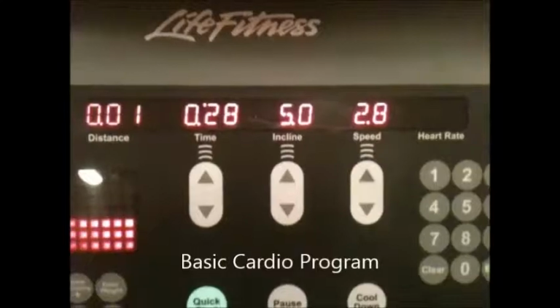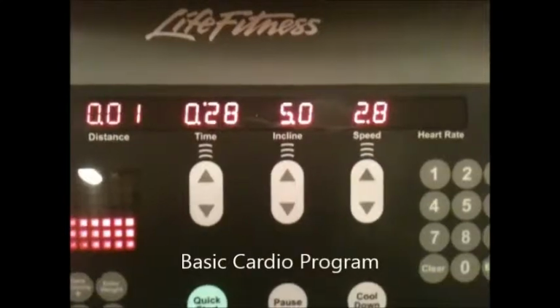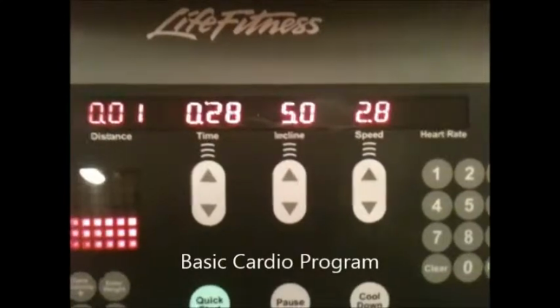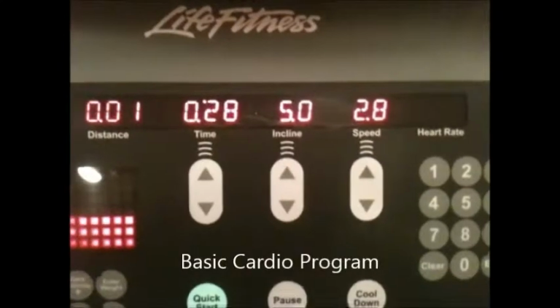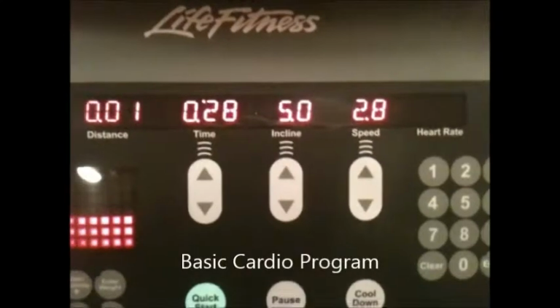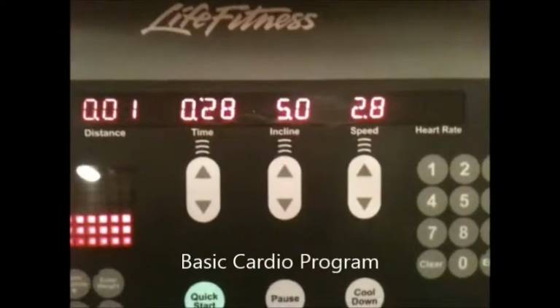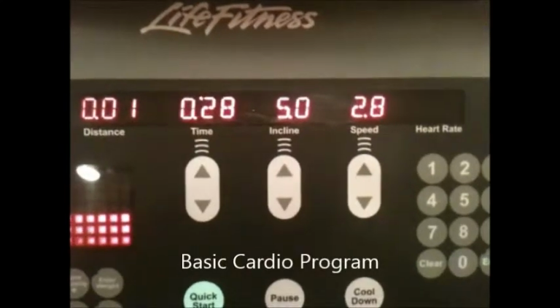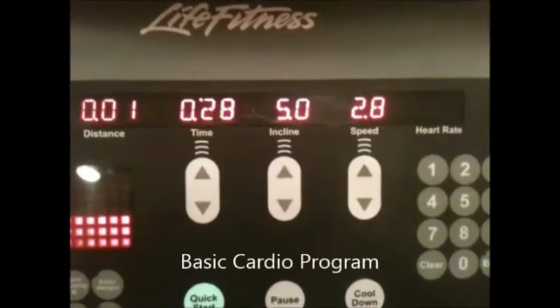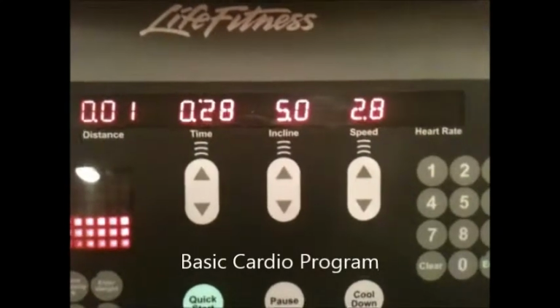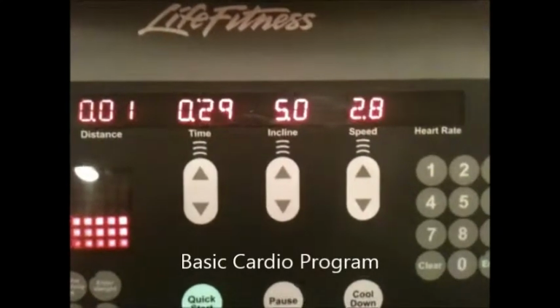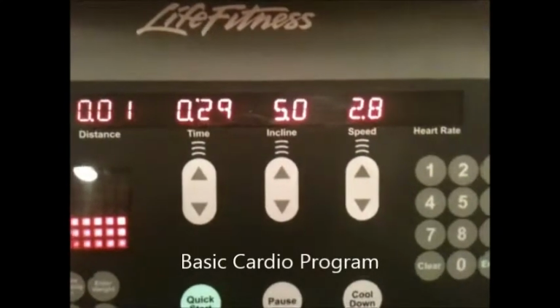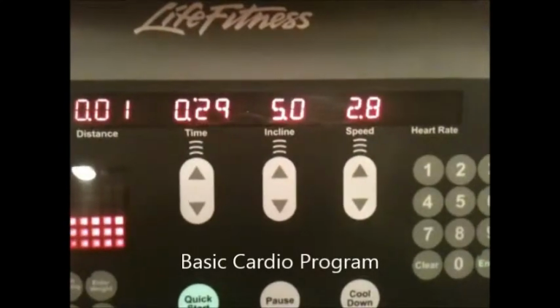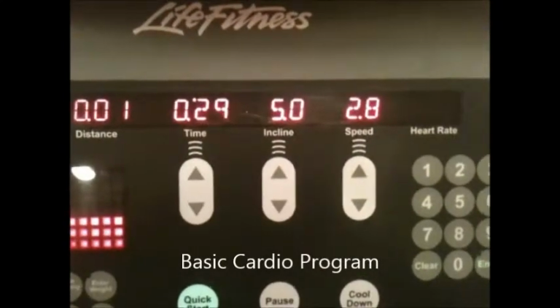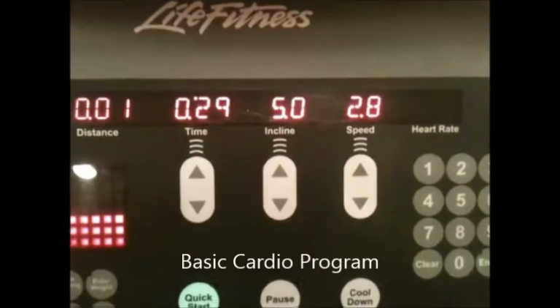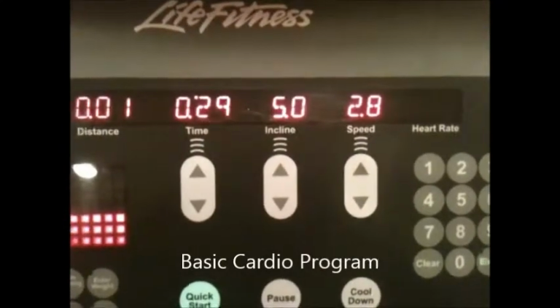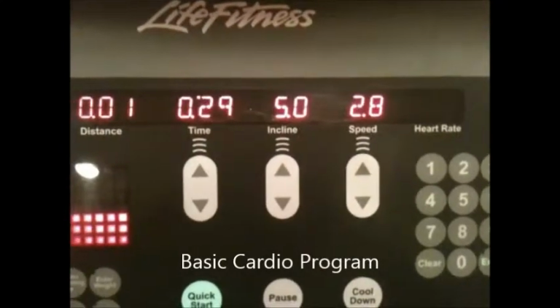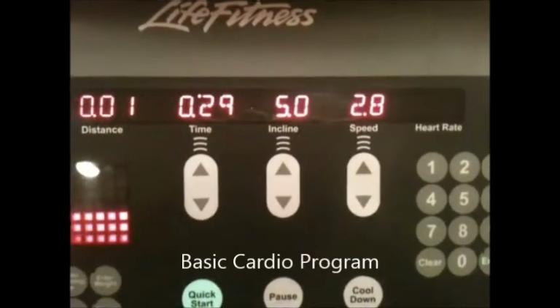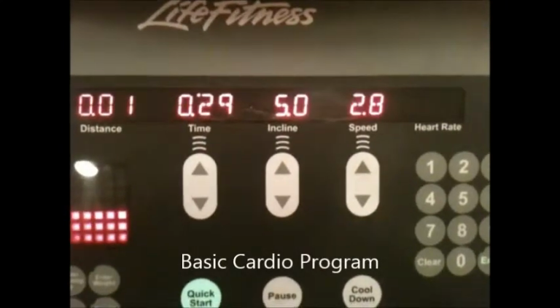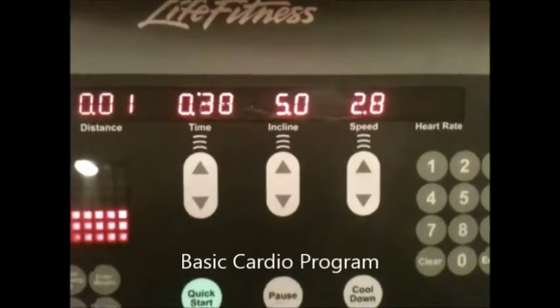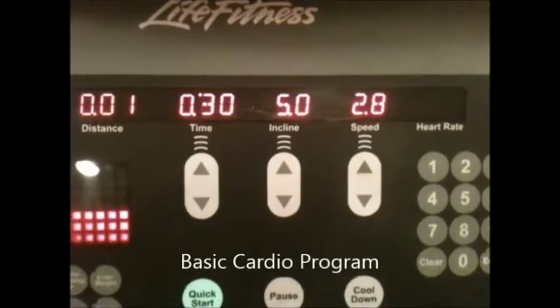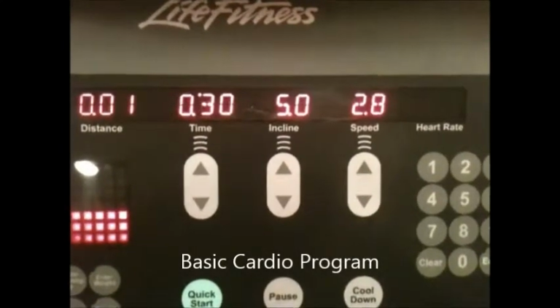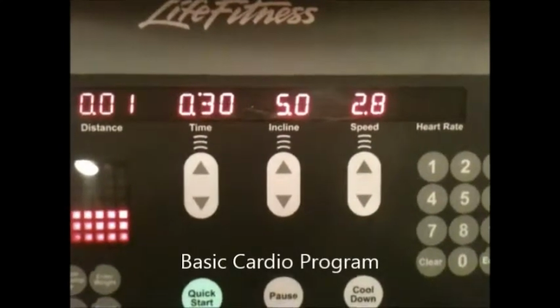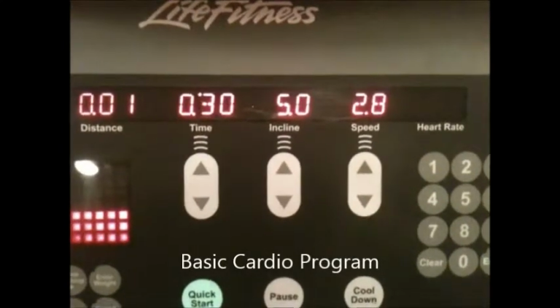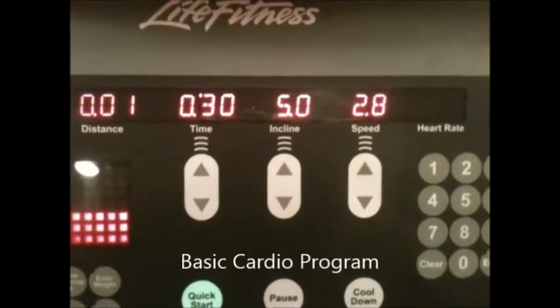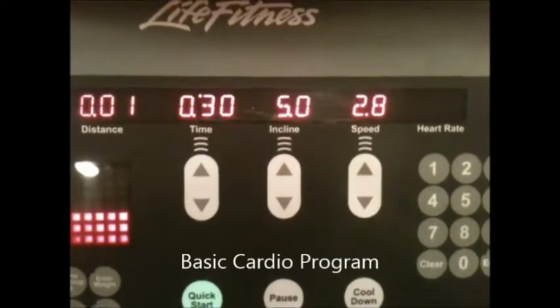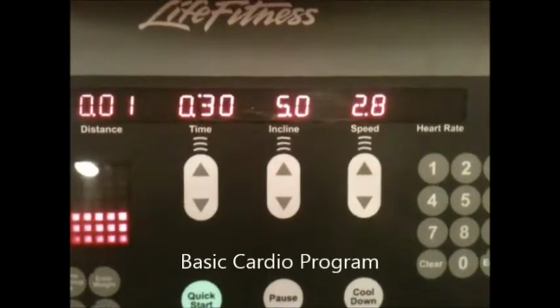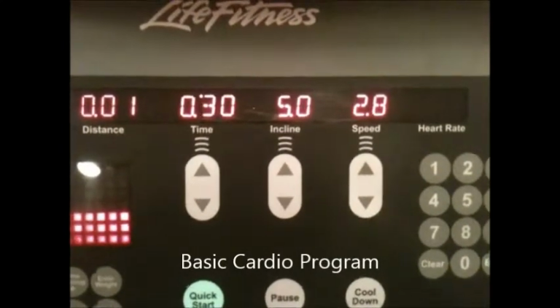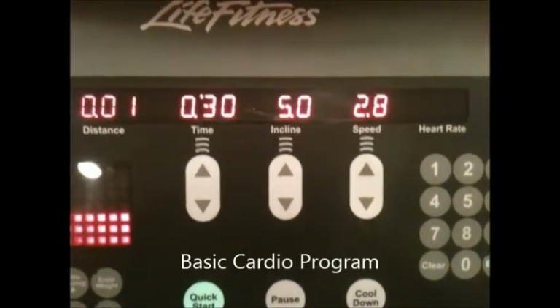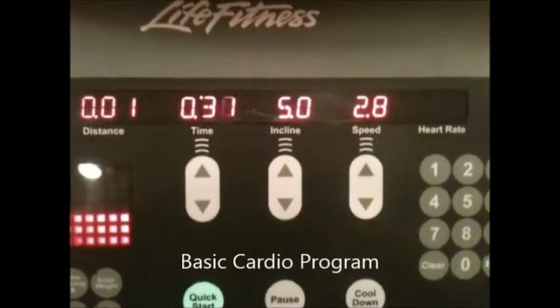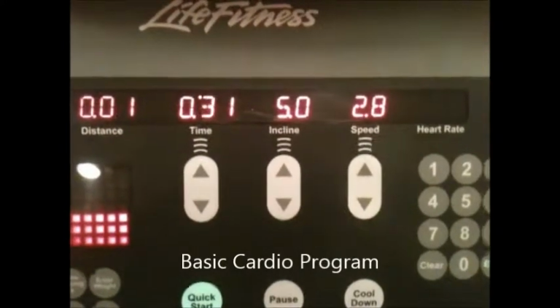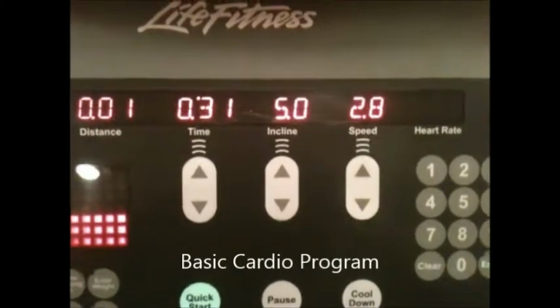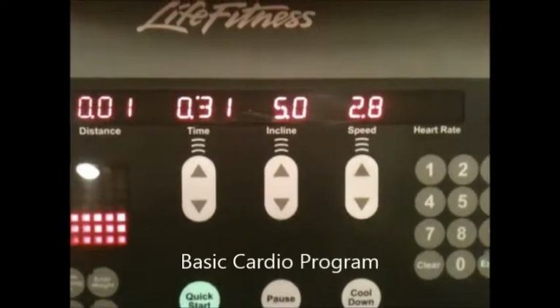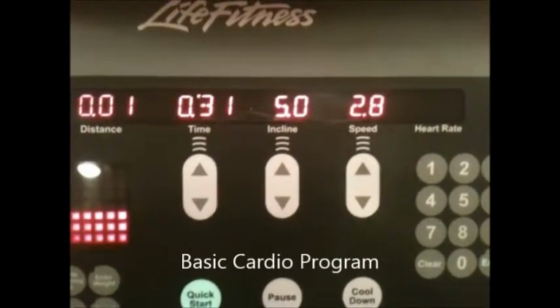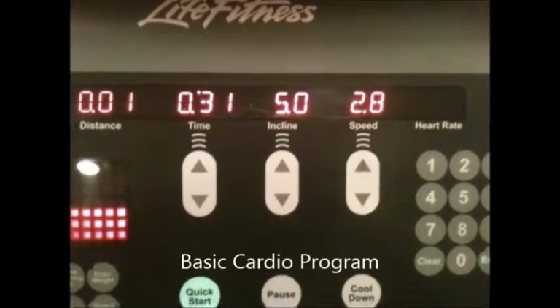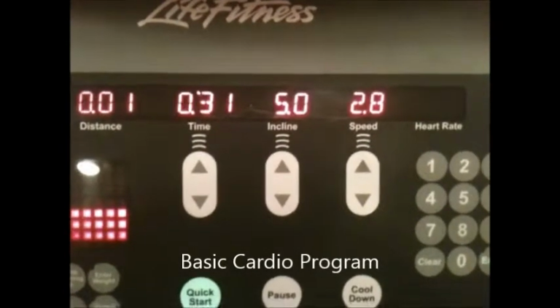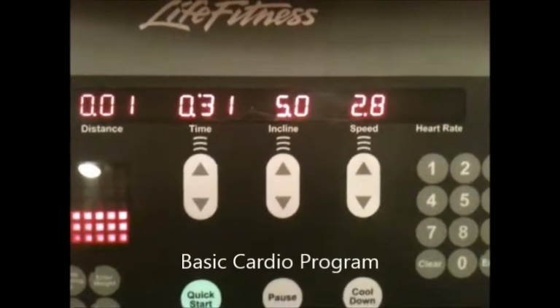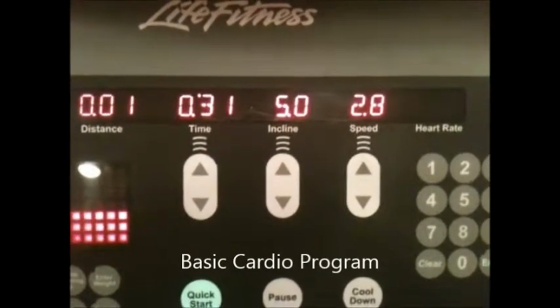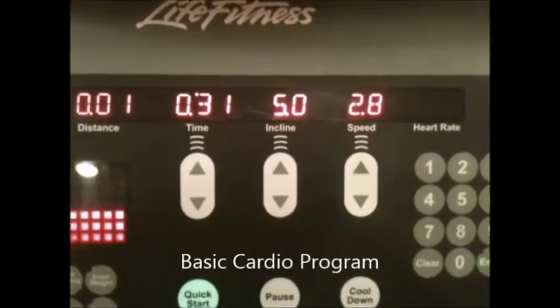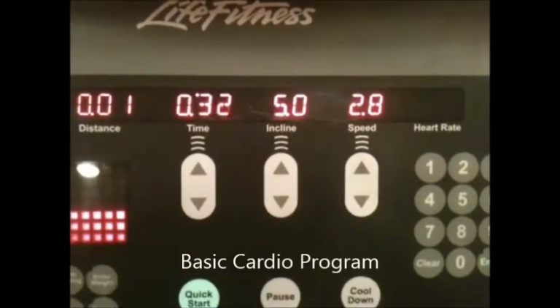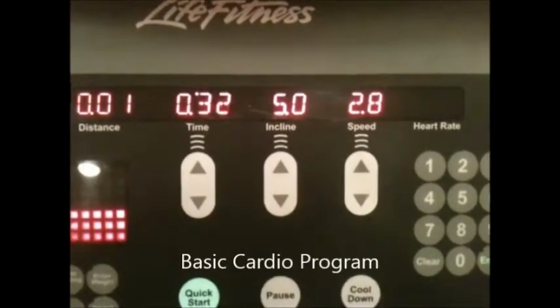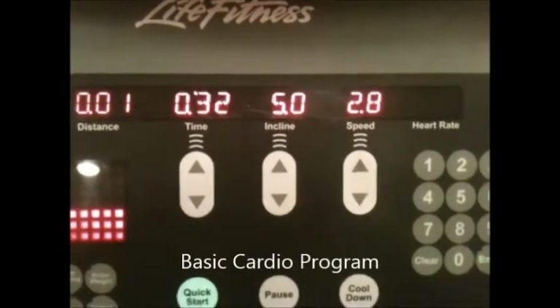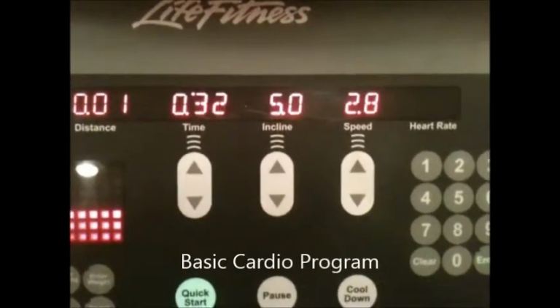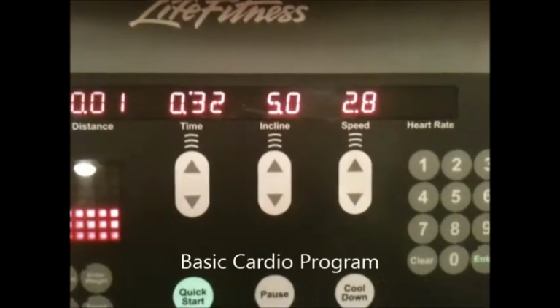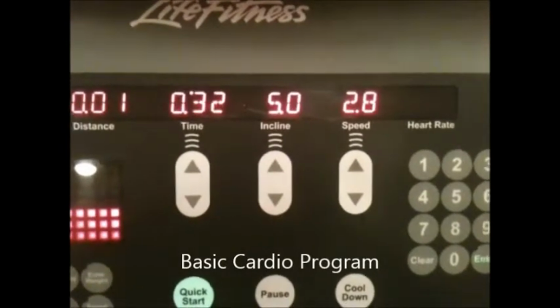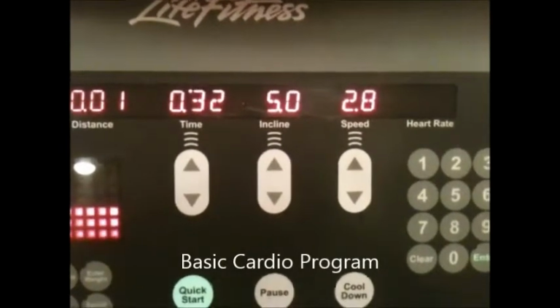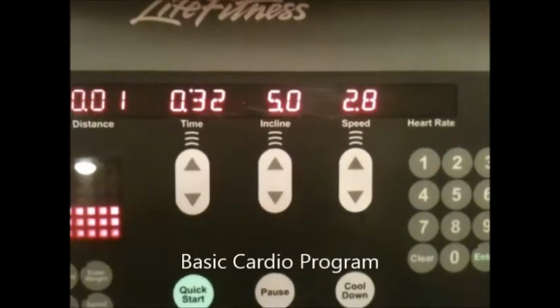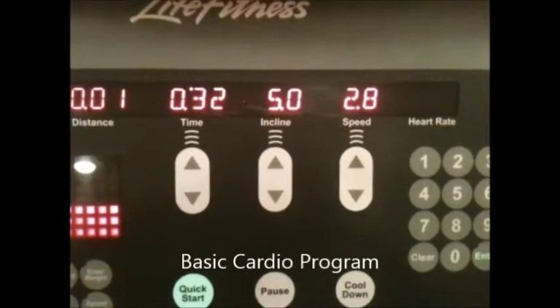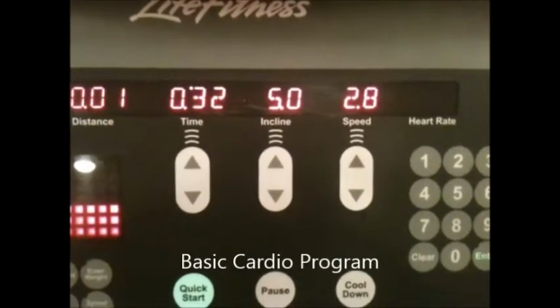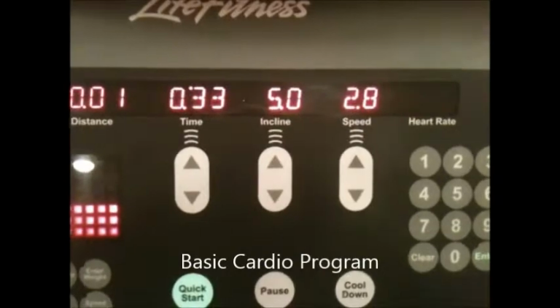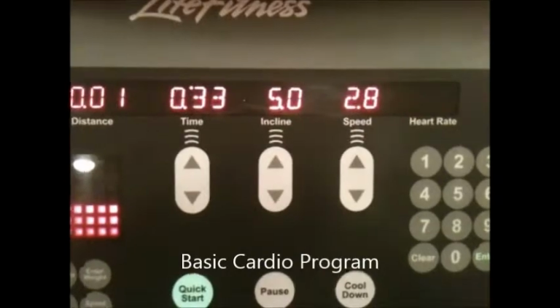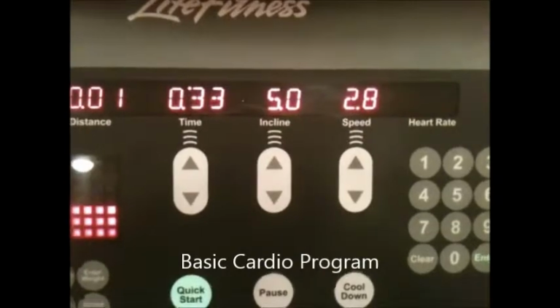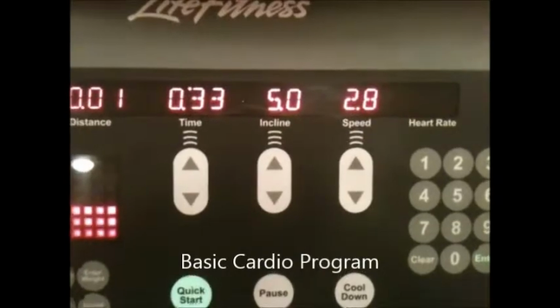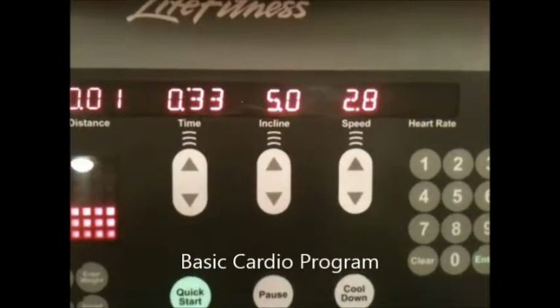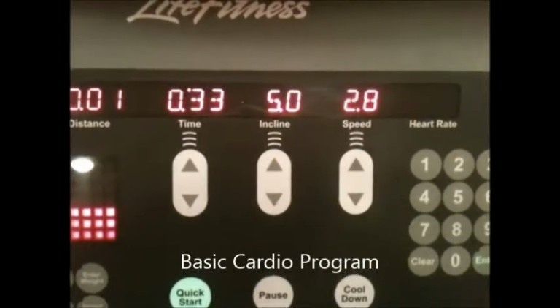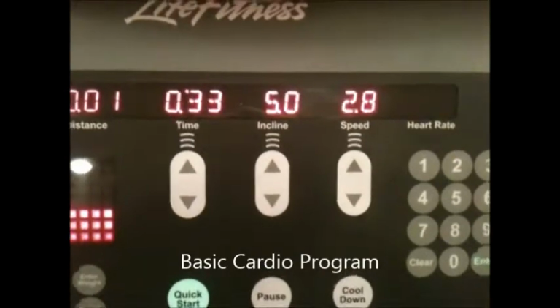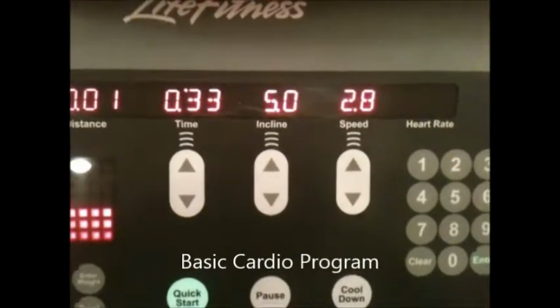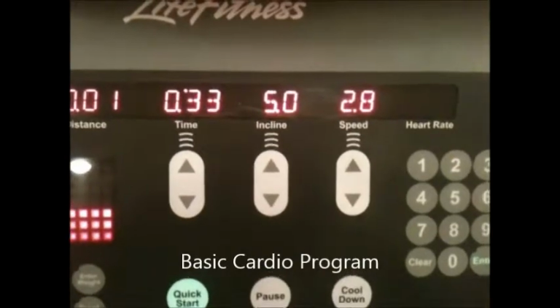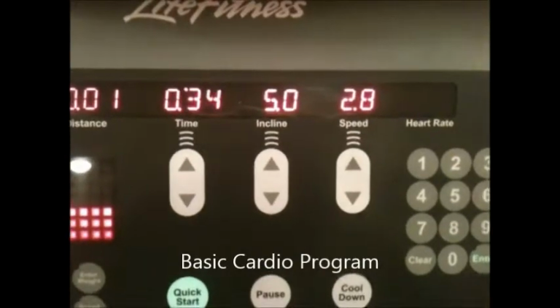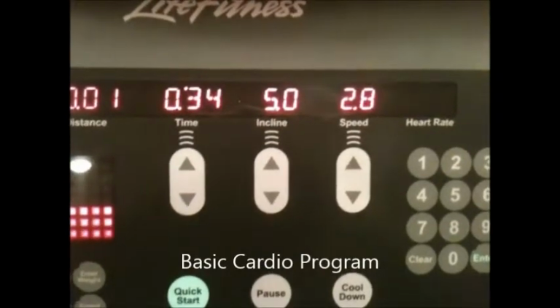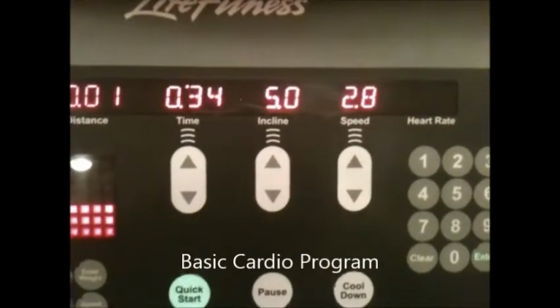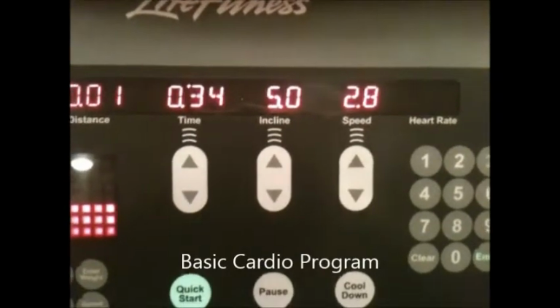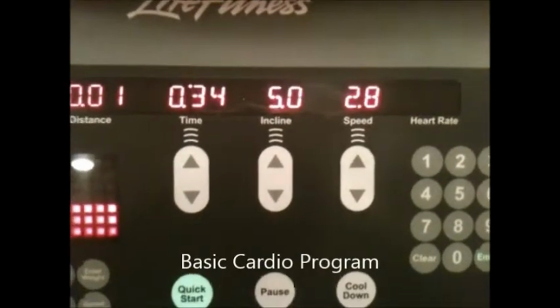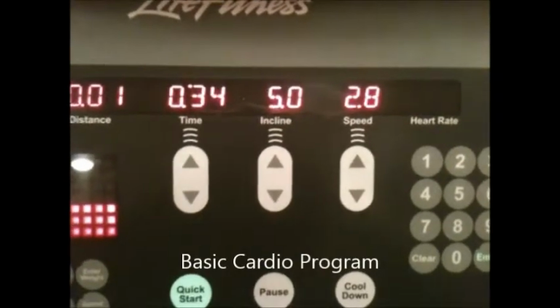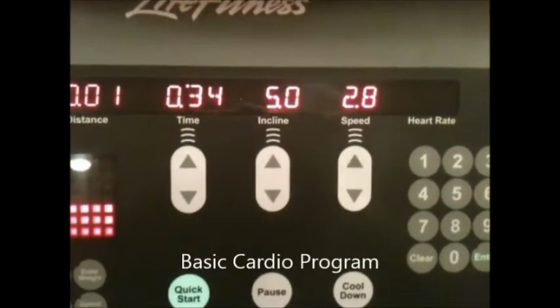Hey, what's up guys, it's Charlie Treanor with EatLiftGame.com. I'm just taking you through a brief cardio program.